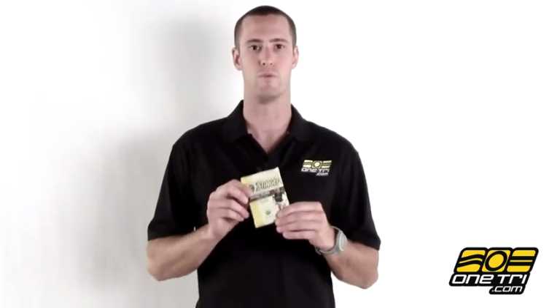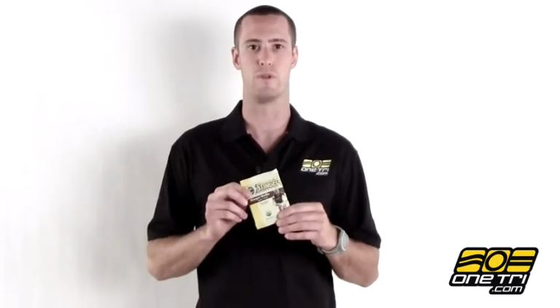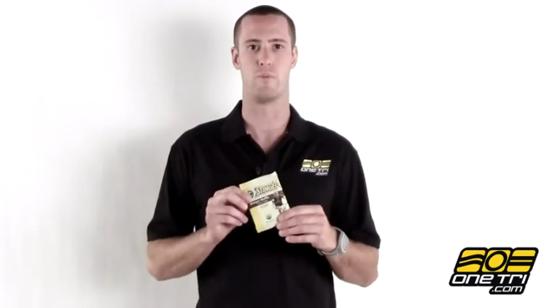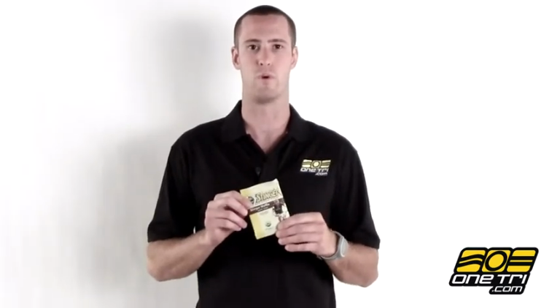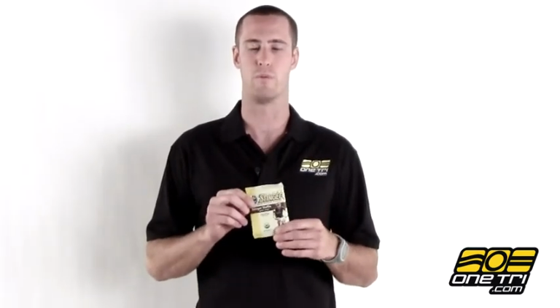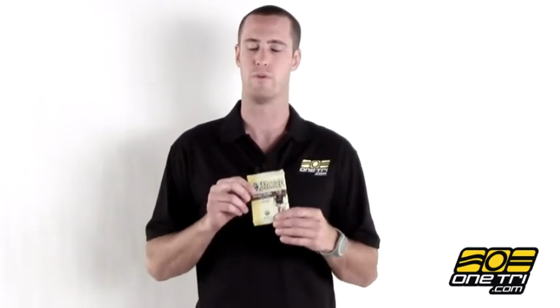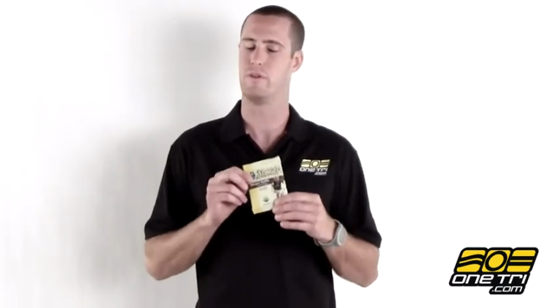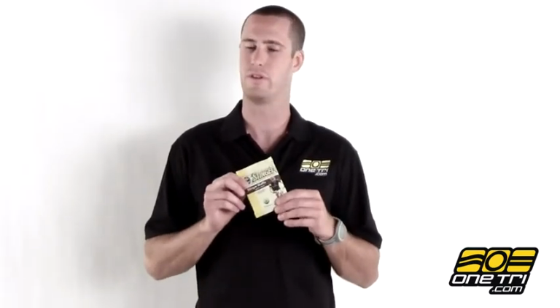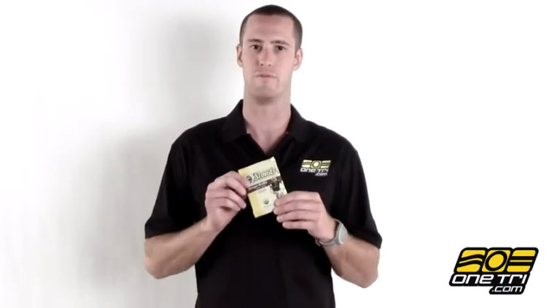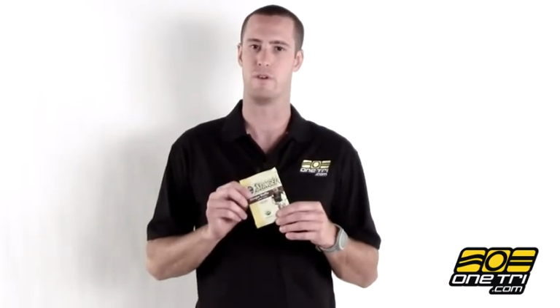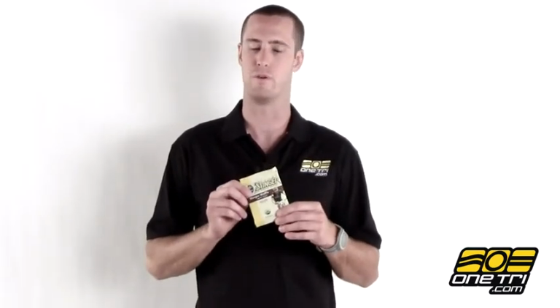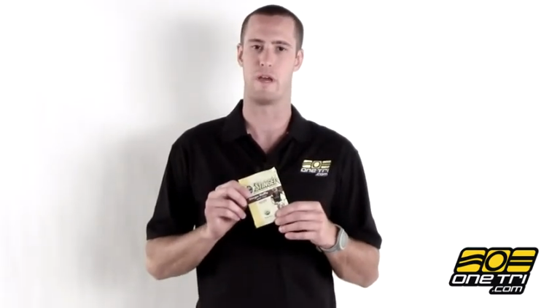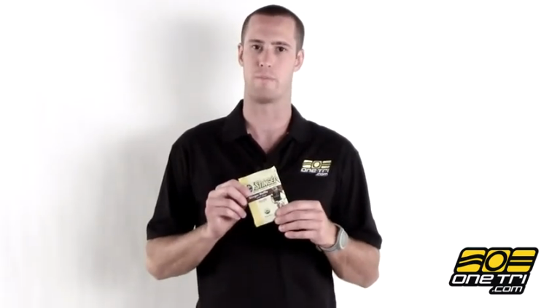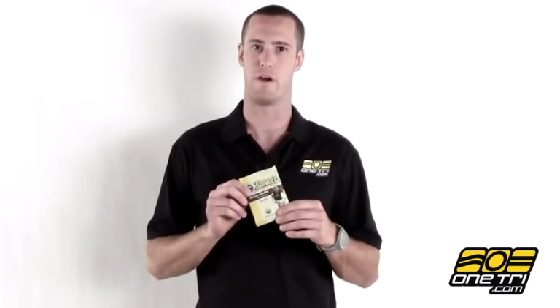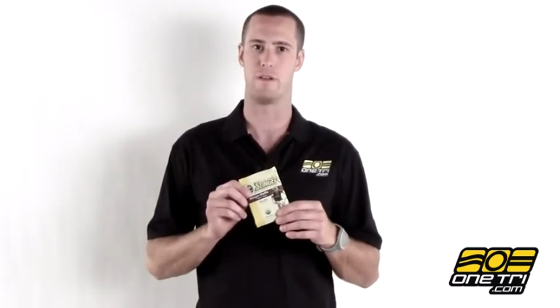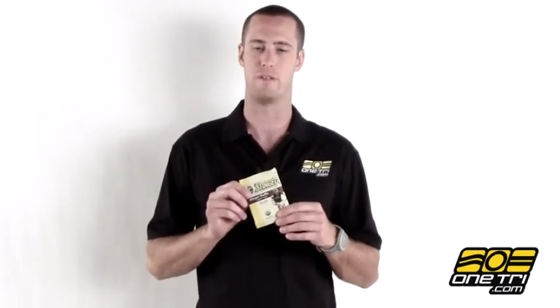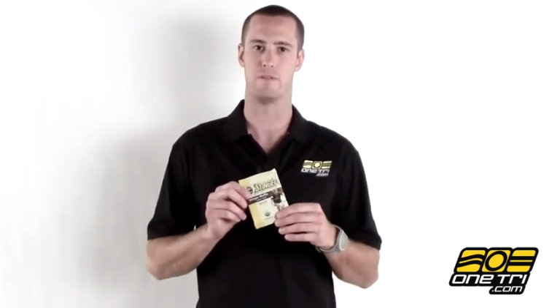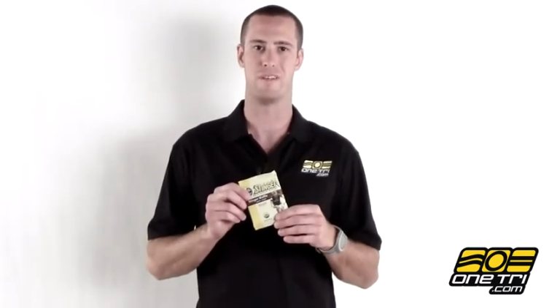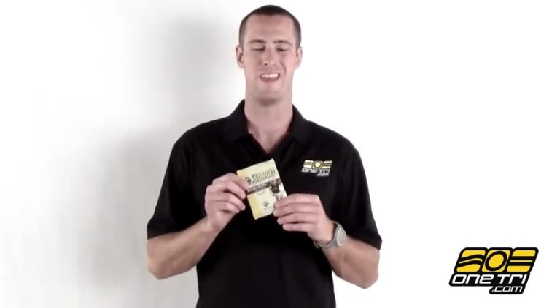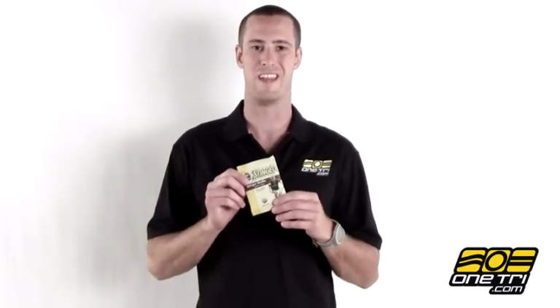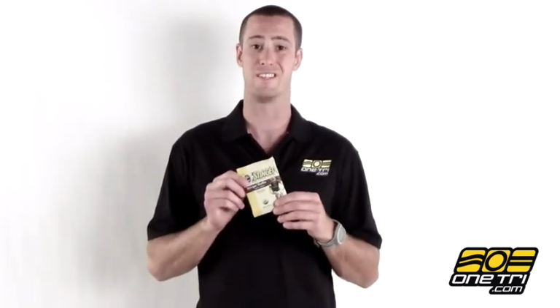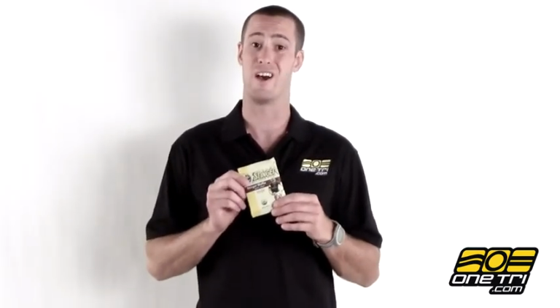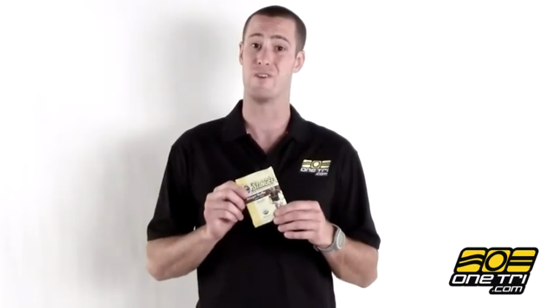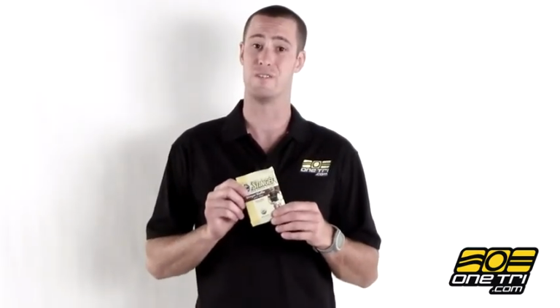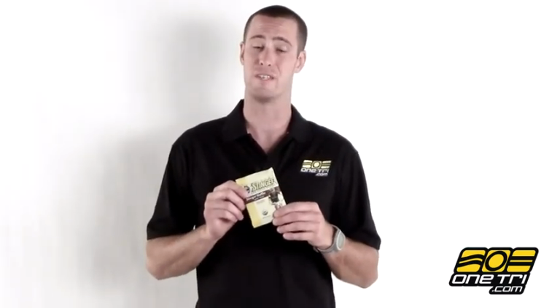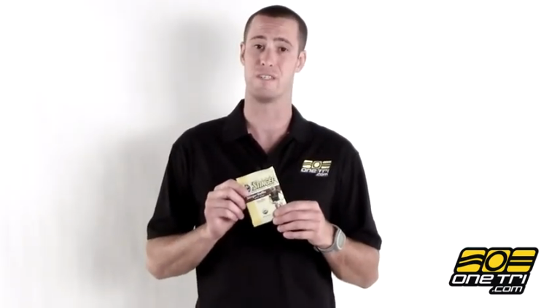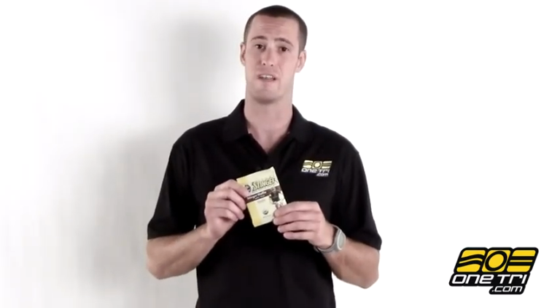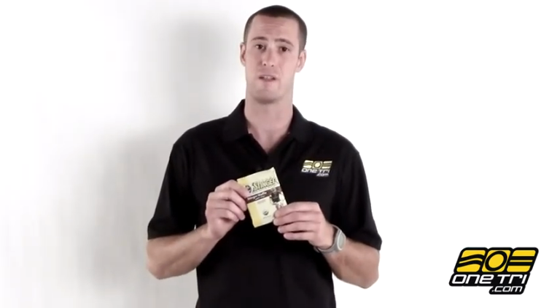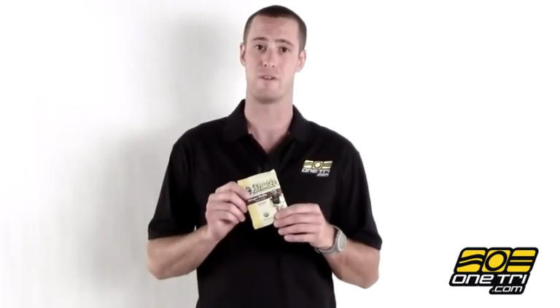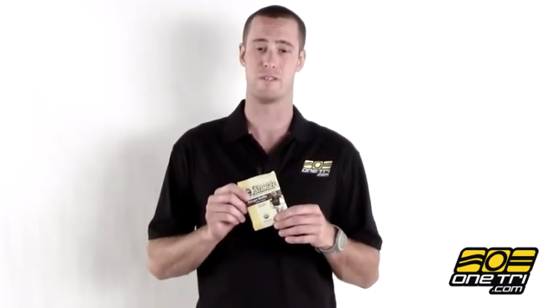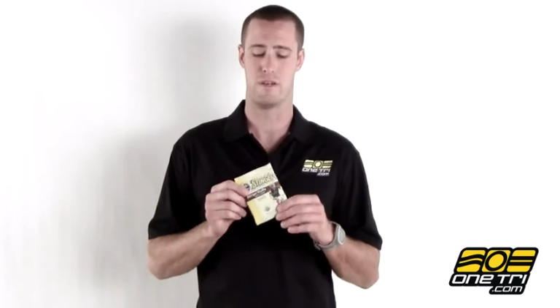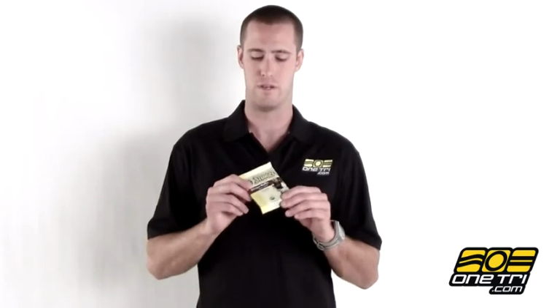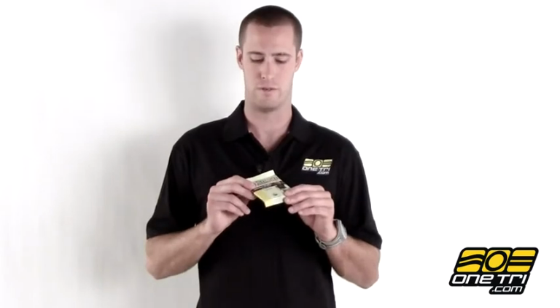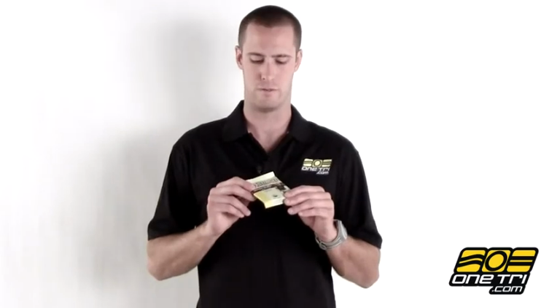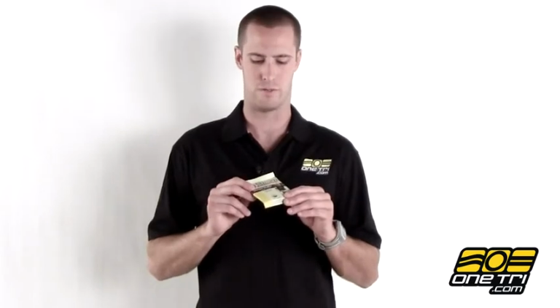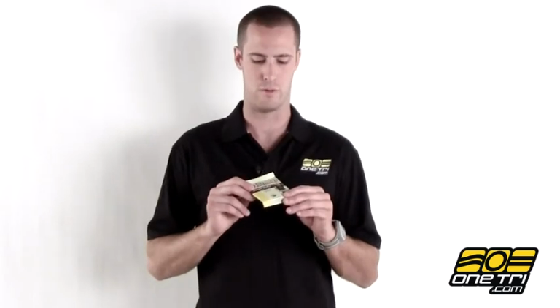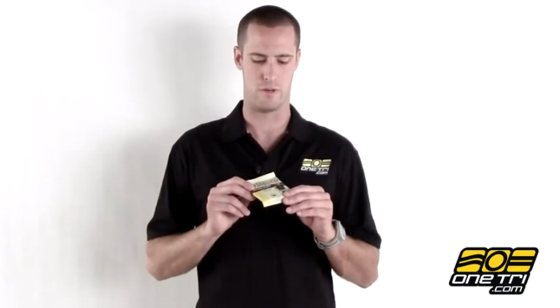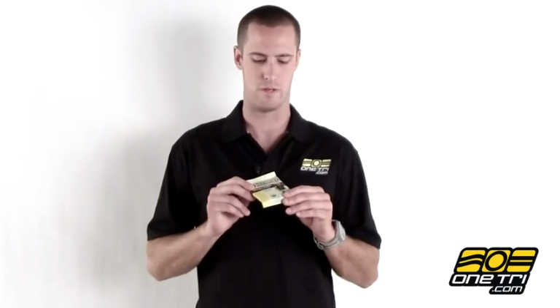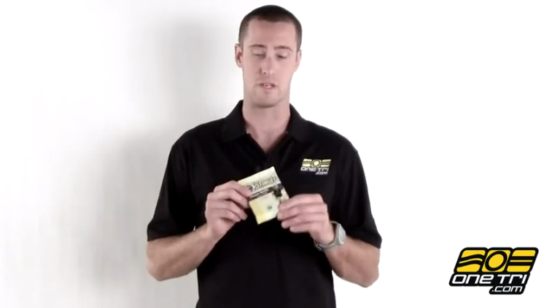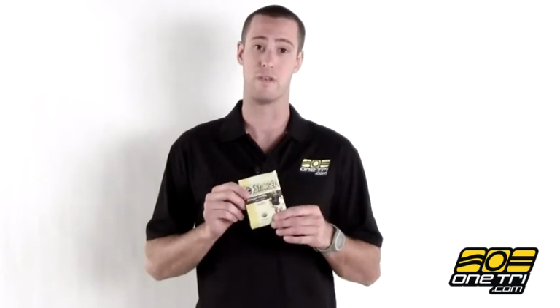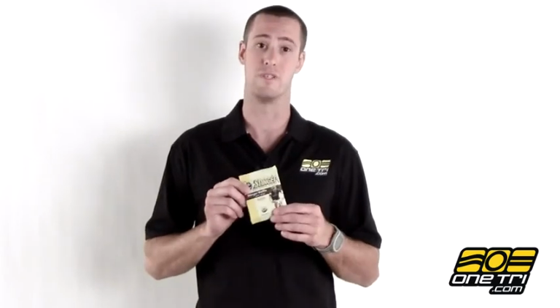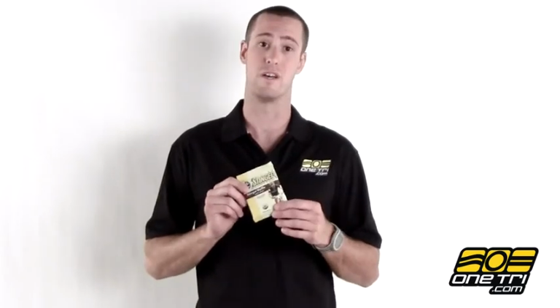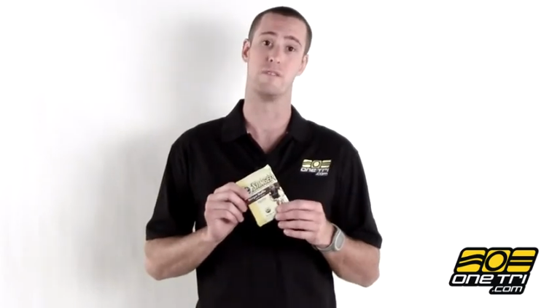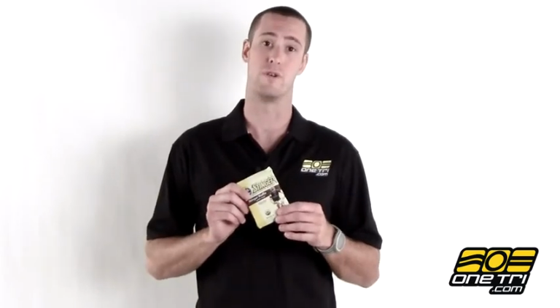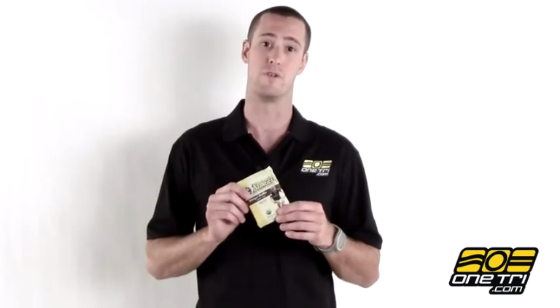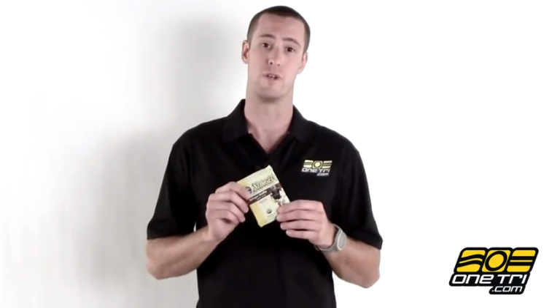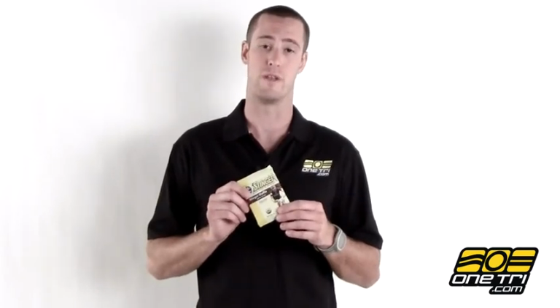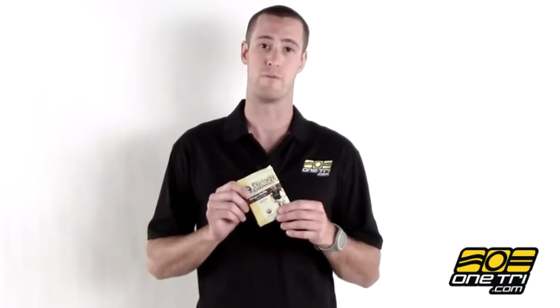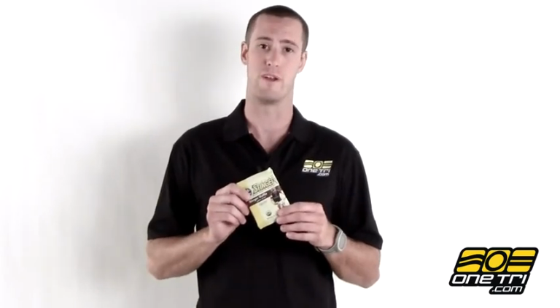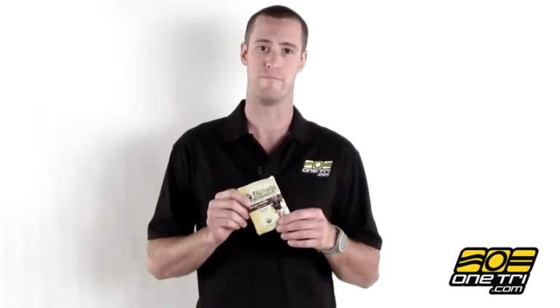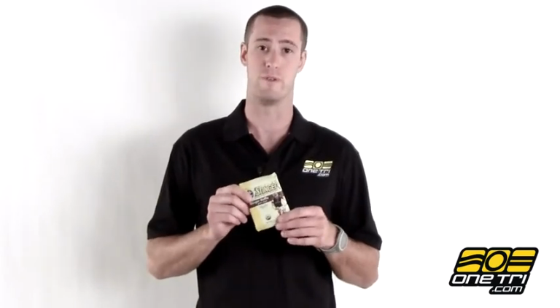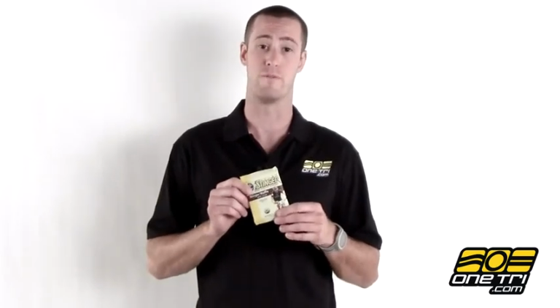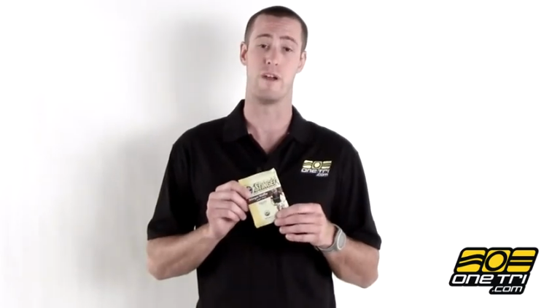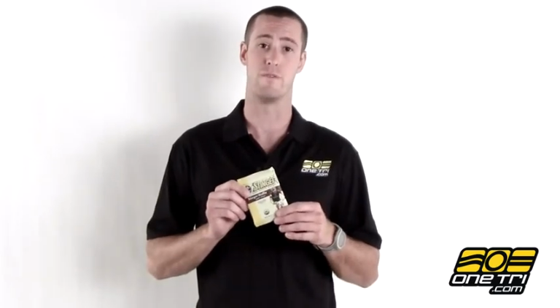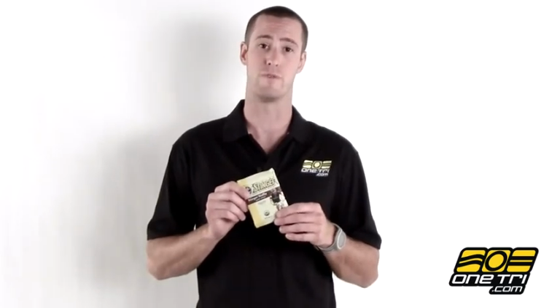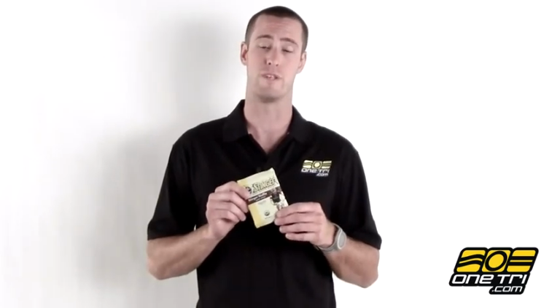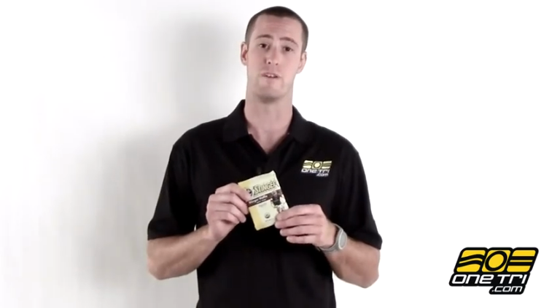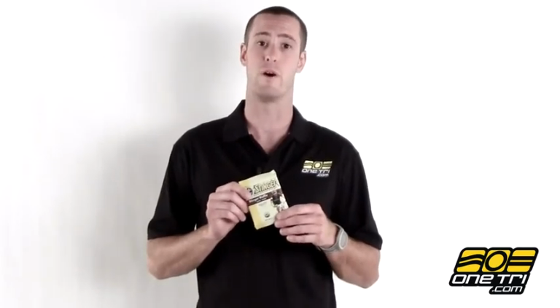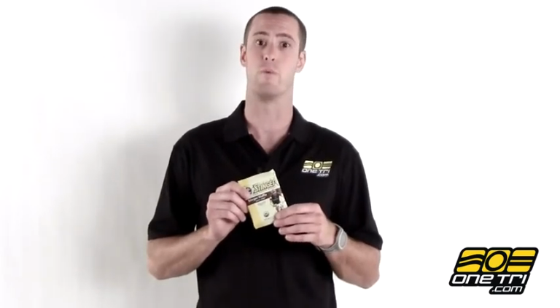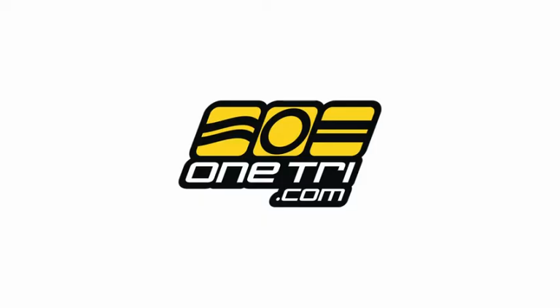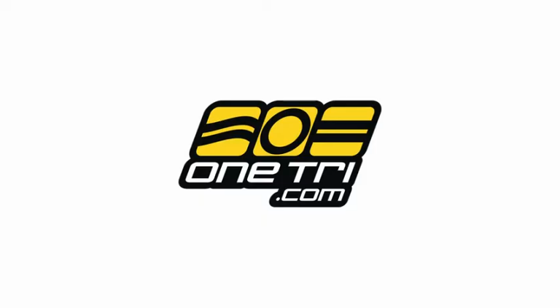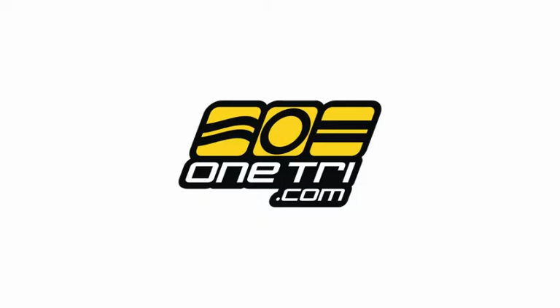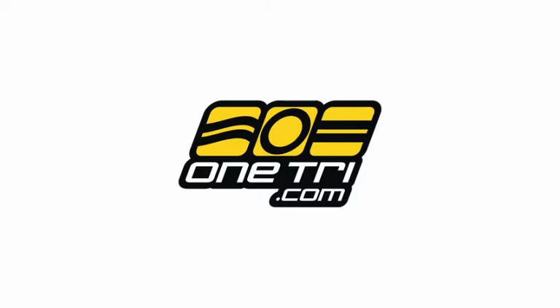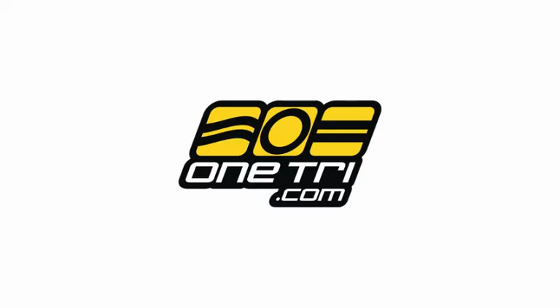It's really portable, you can fit it in your back pocket easily. It's 160 calories, so it's going to give you tons of energy on that ride. You can find it for sale on OneTry.com.